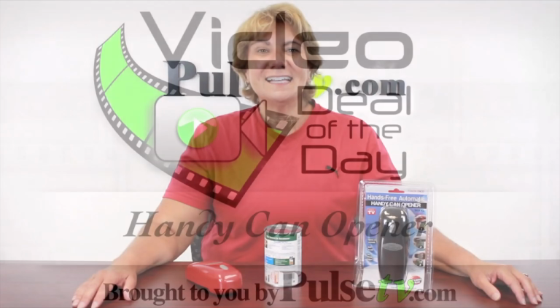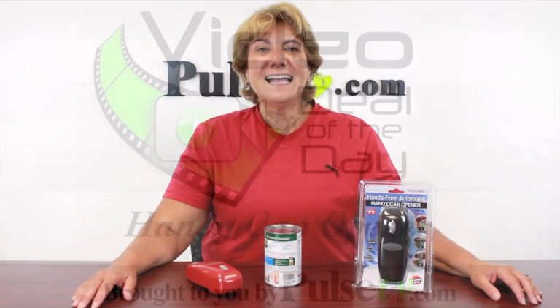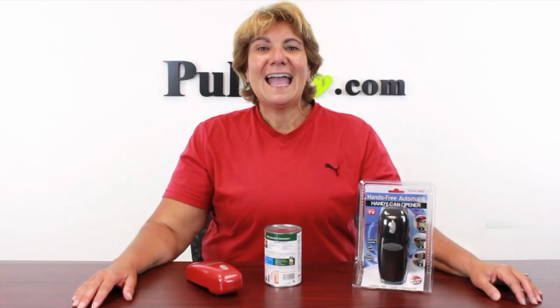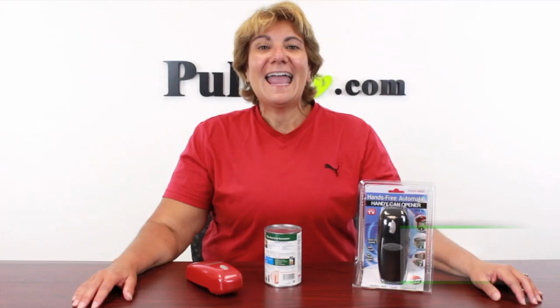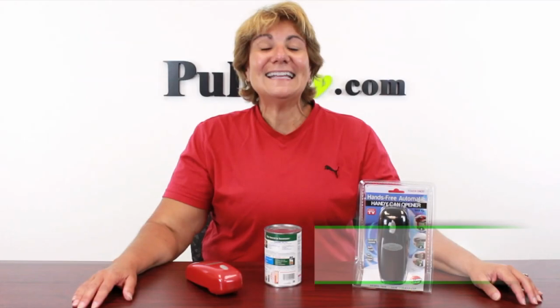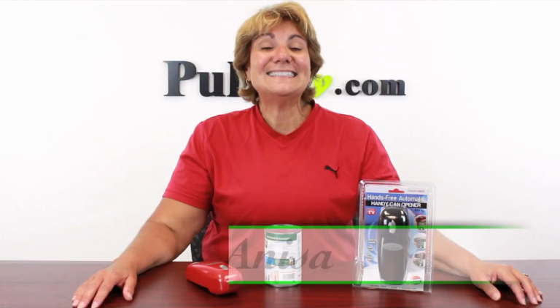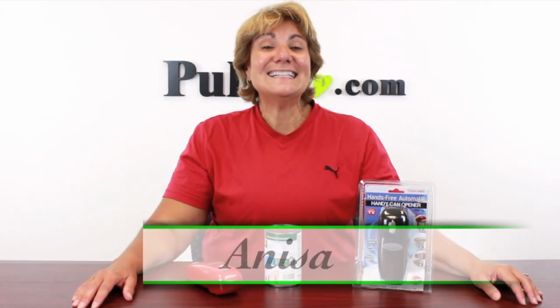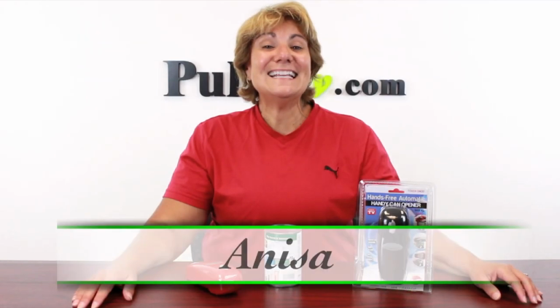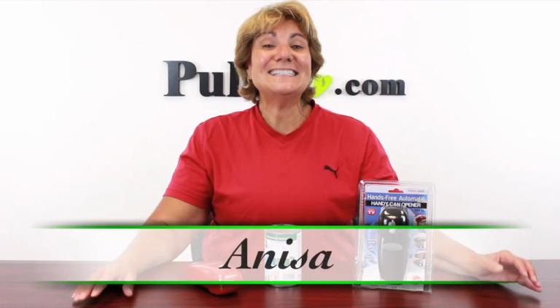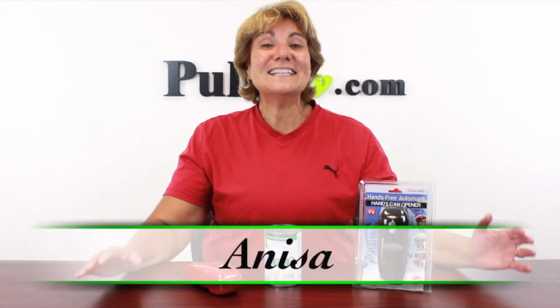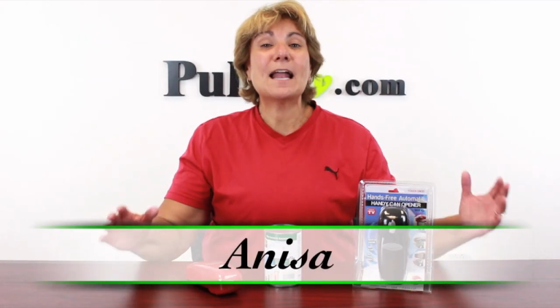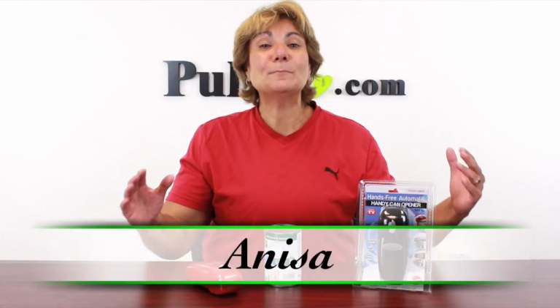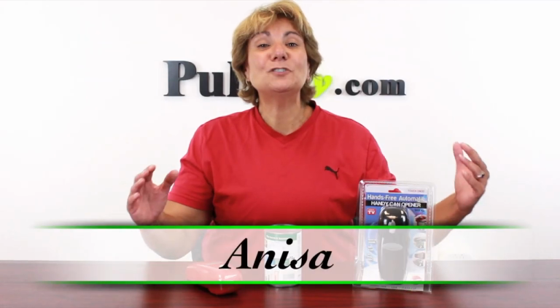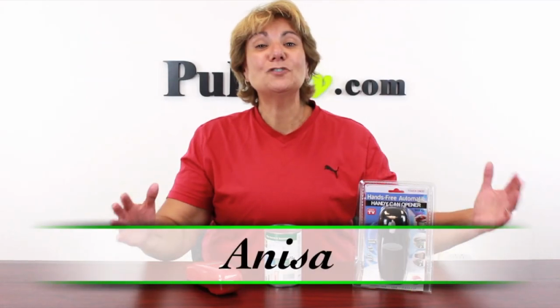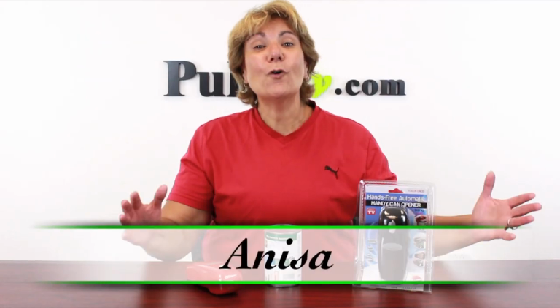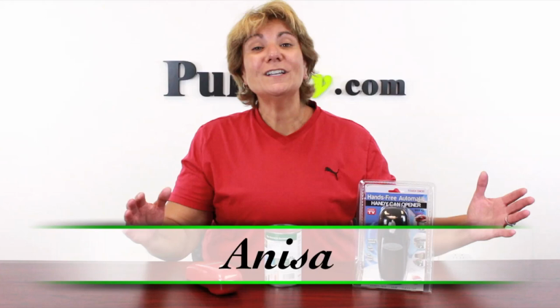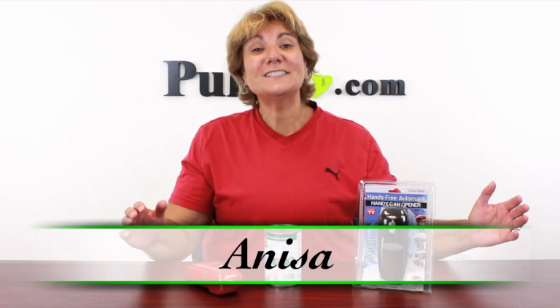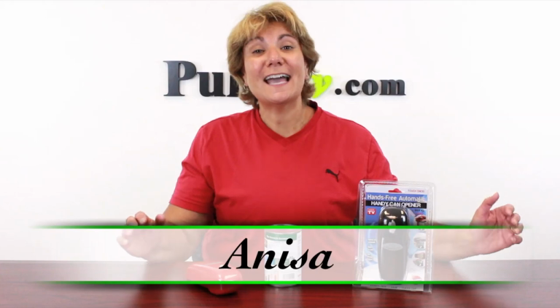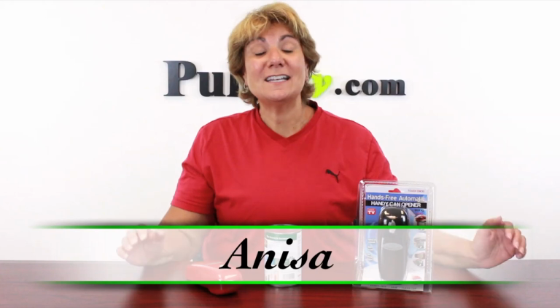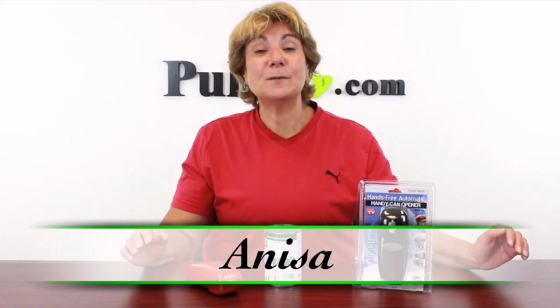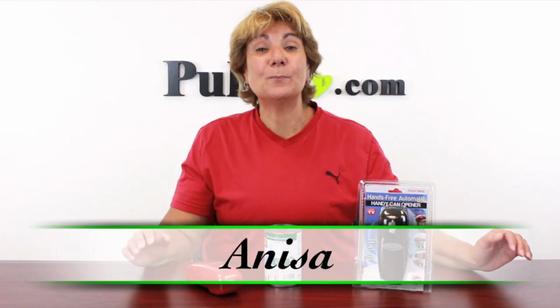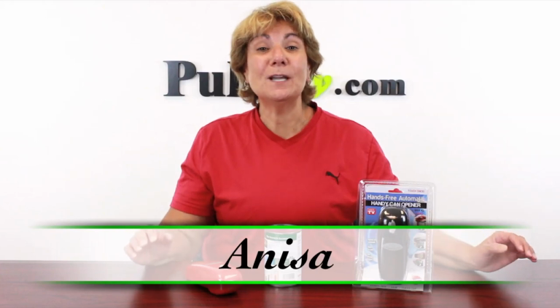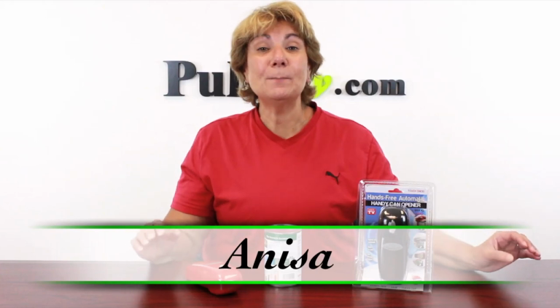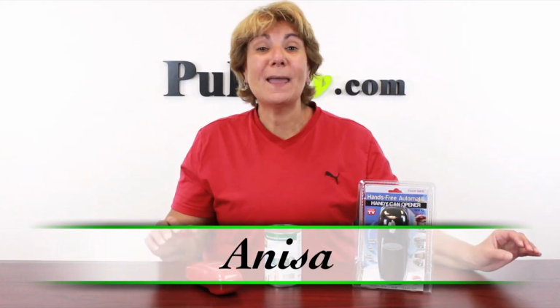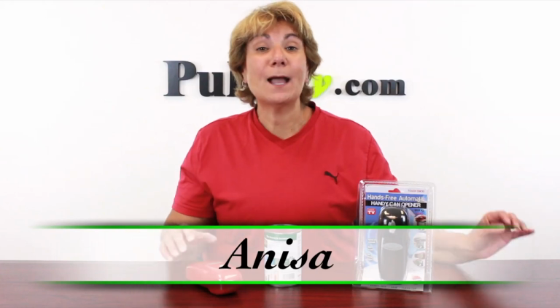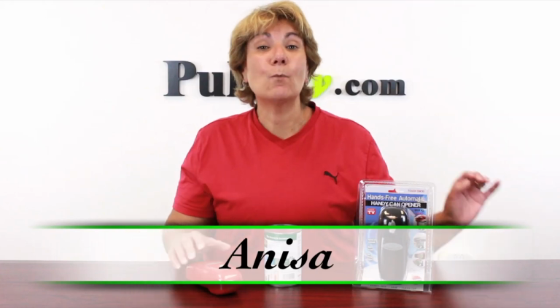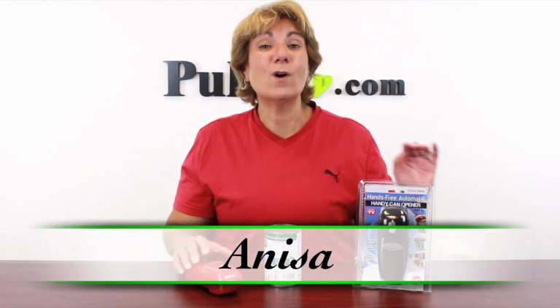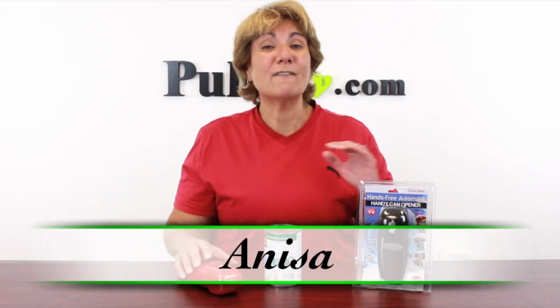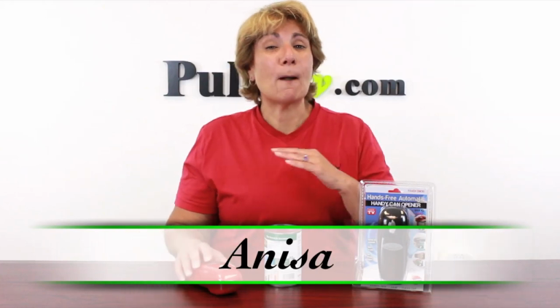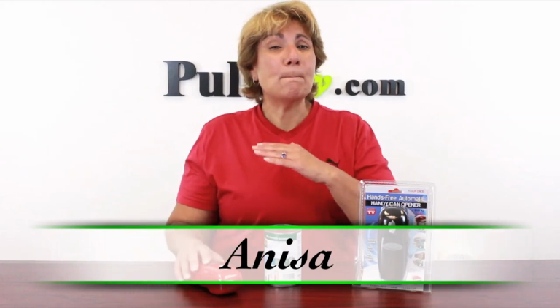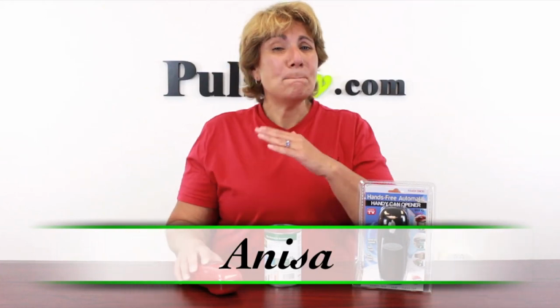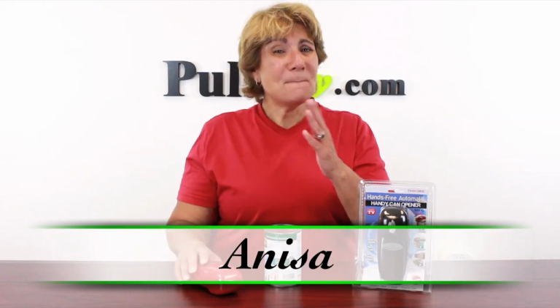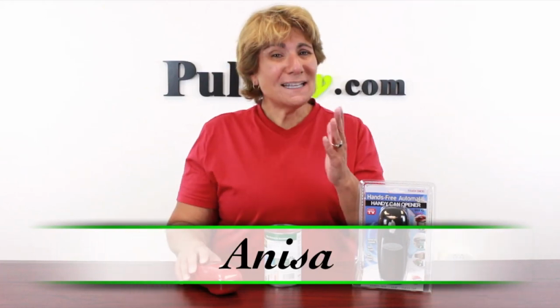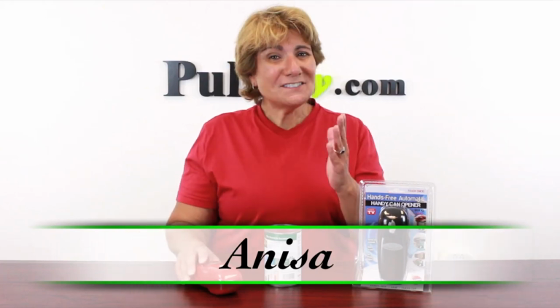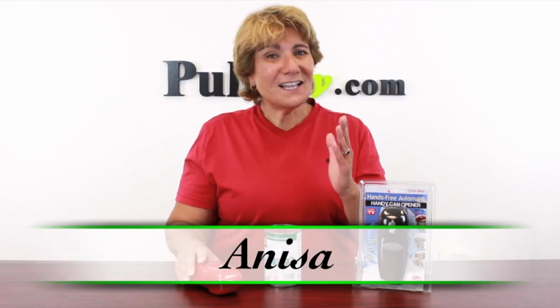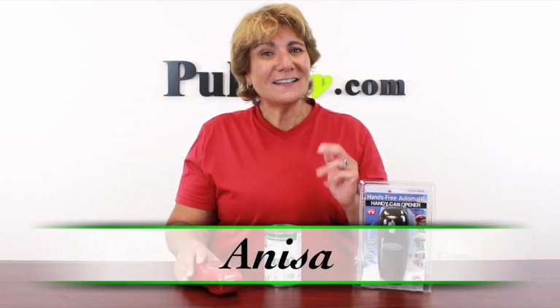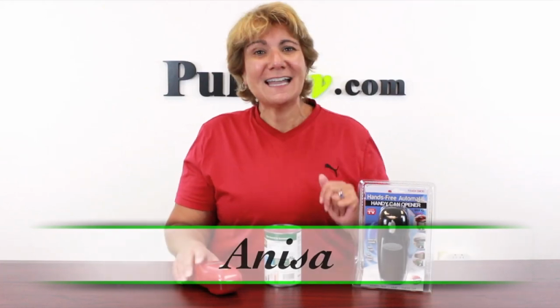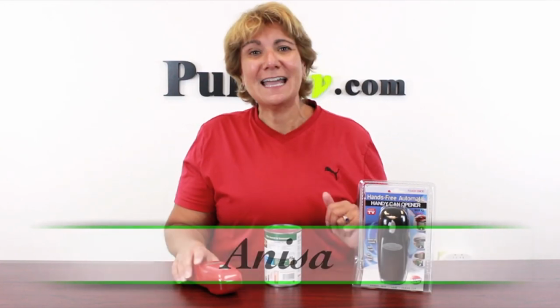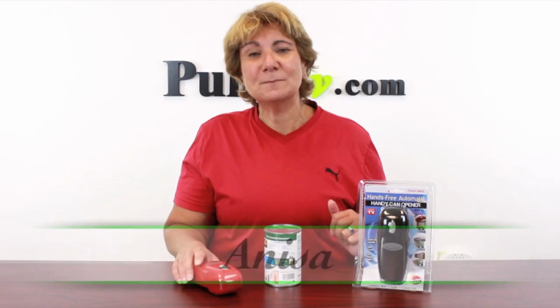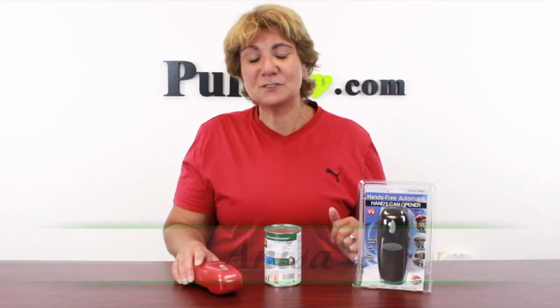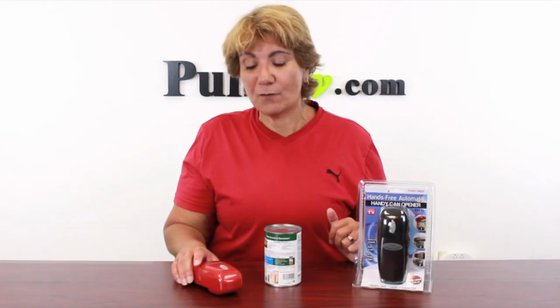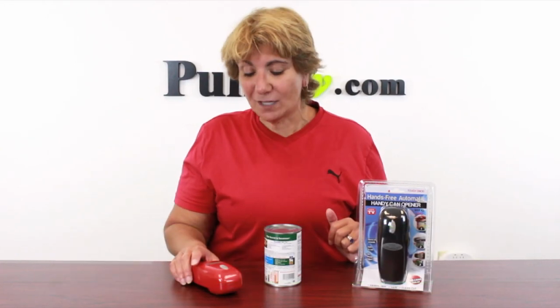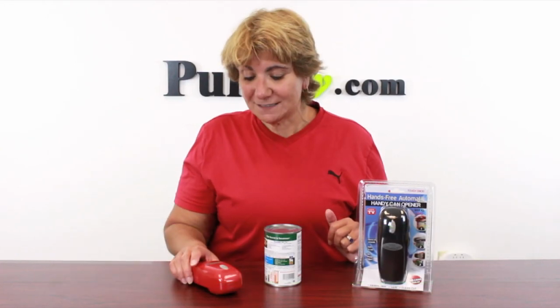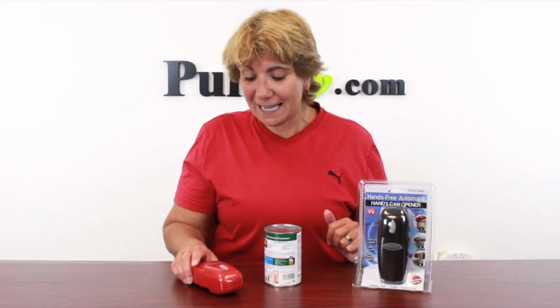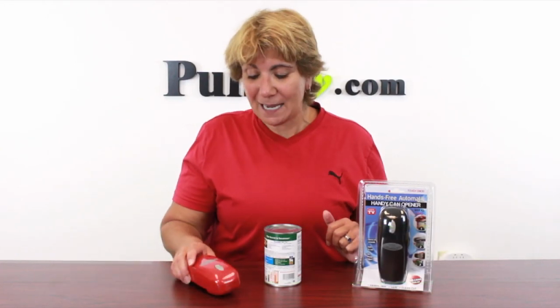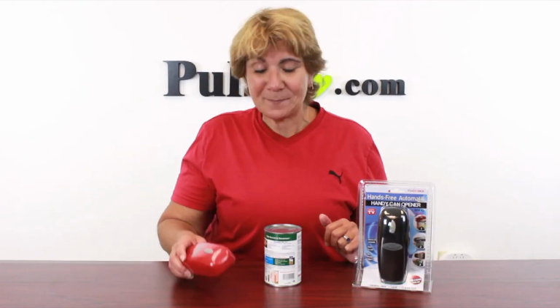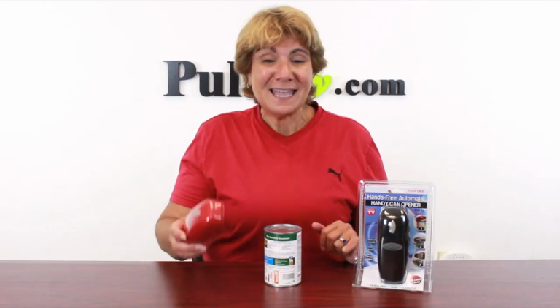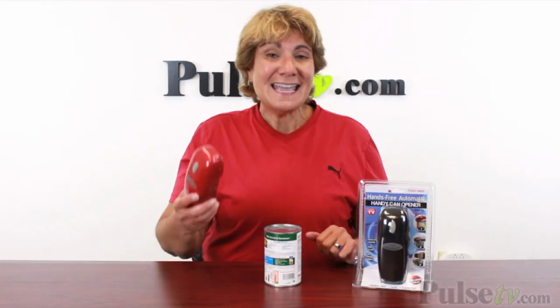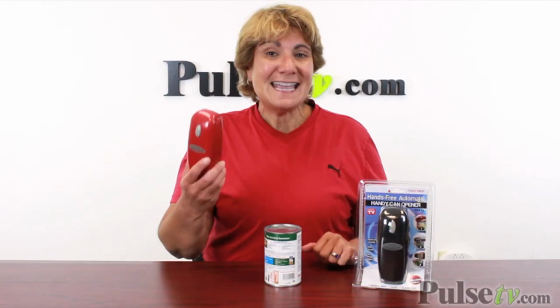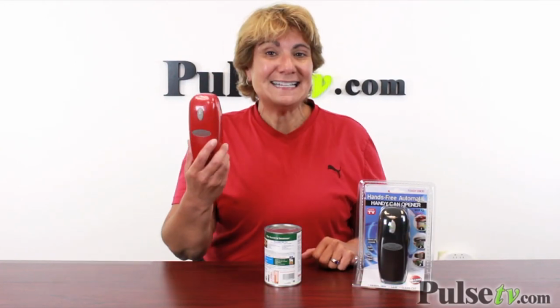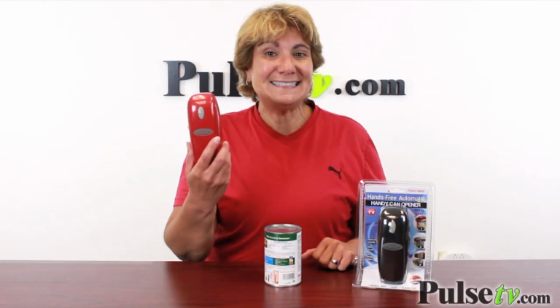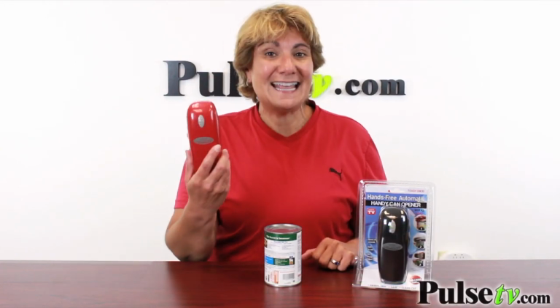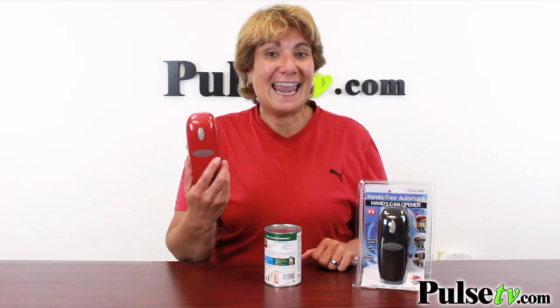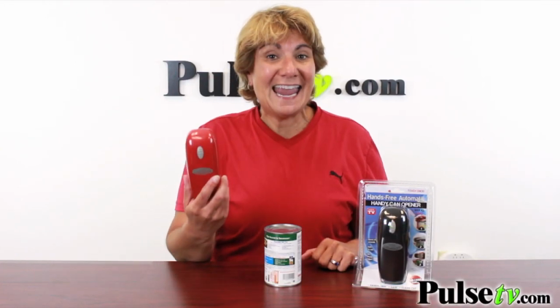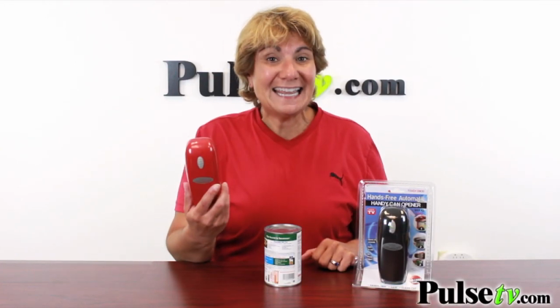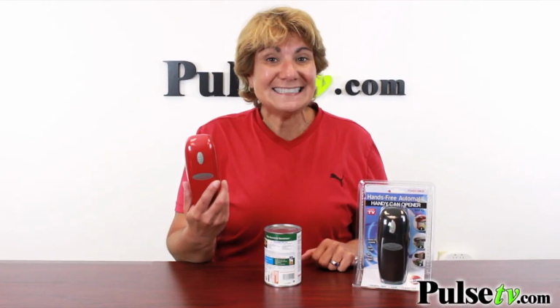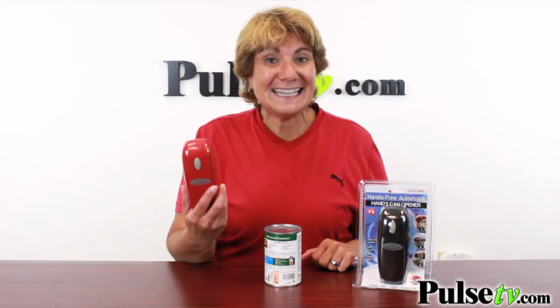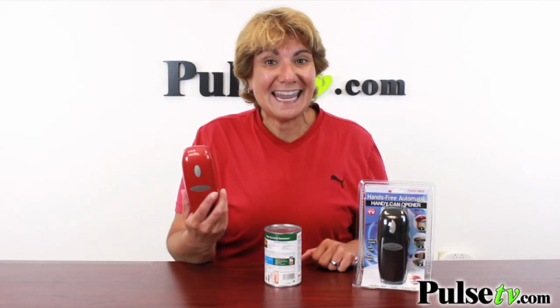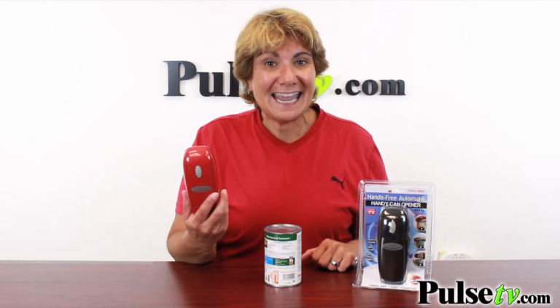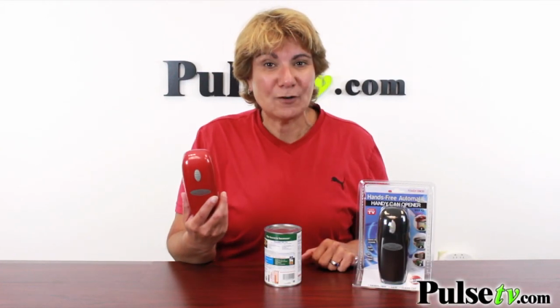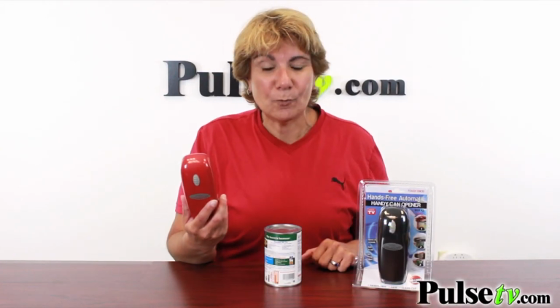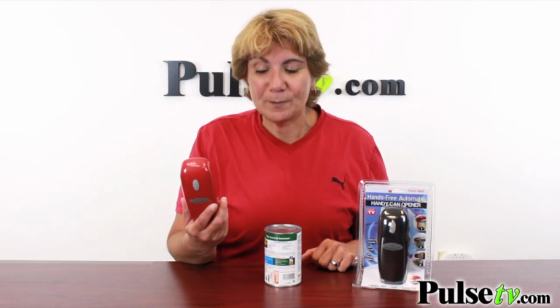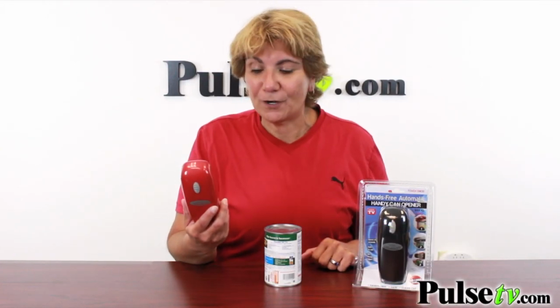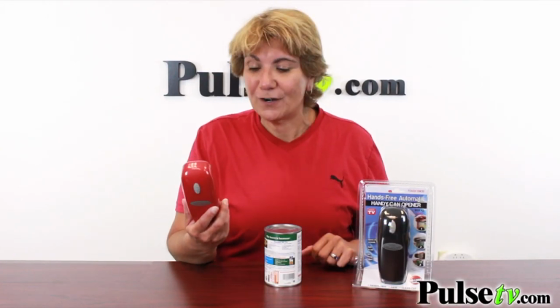Hey, it's Anissa and I'm so excited to bring back one of our best-selling items of all time. It's the Handy Can Opener.